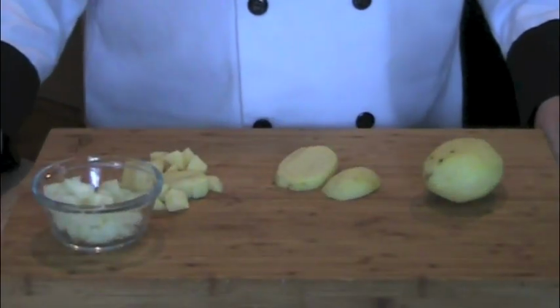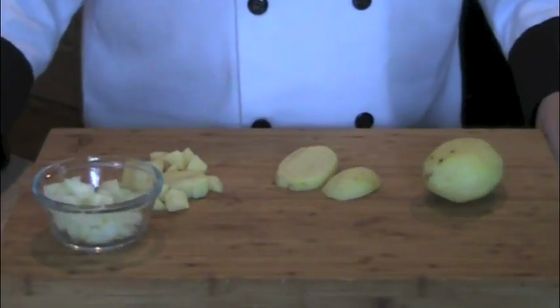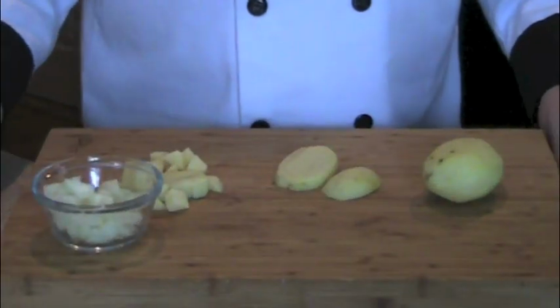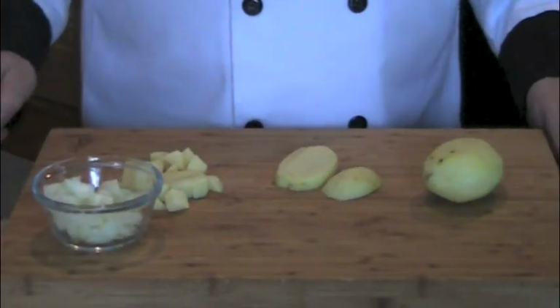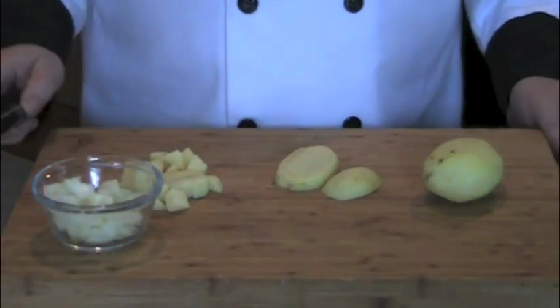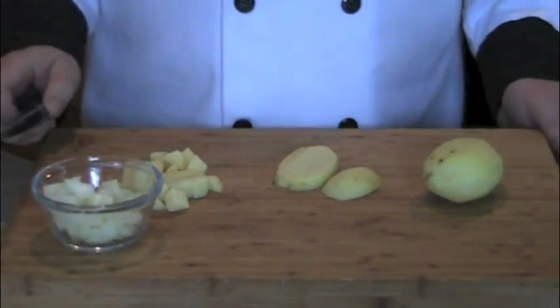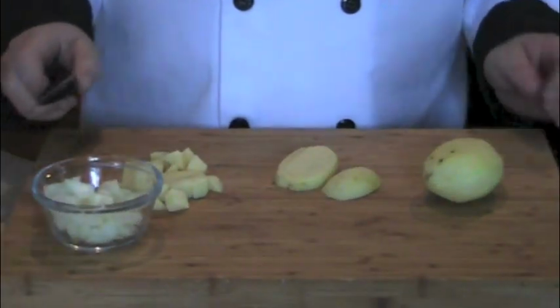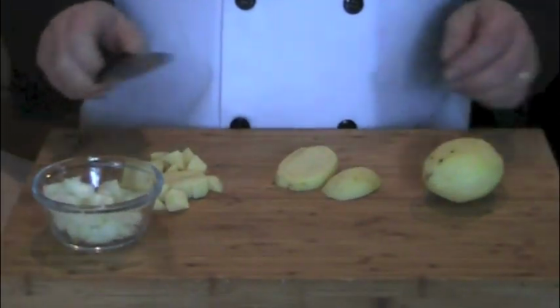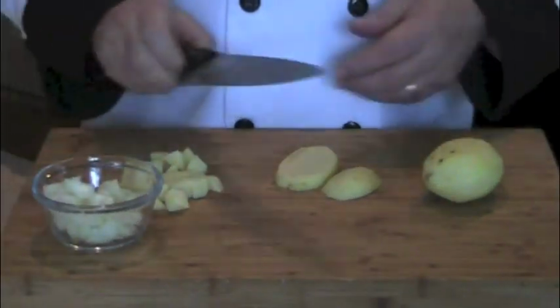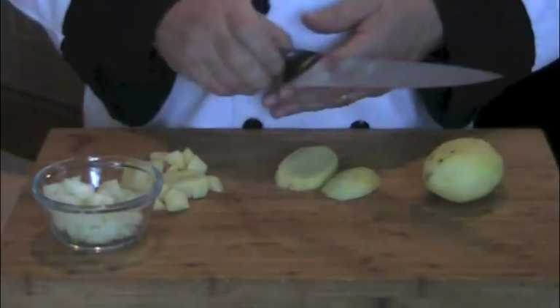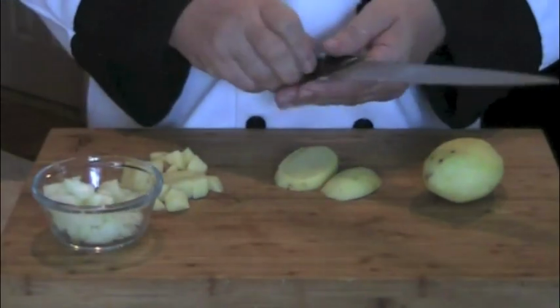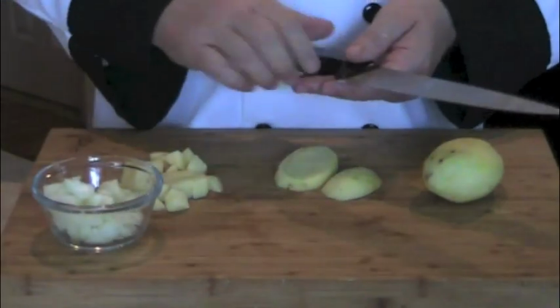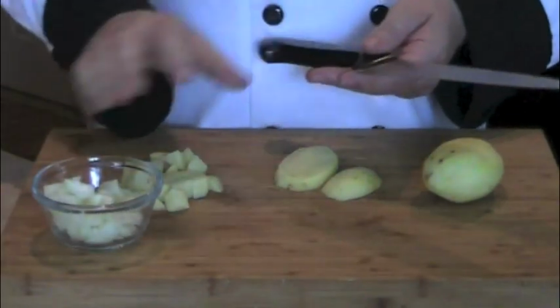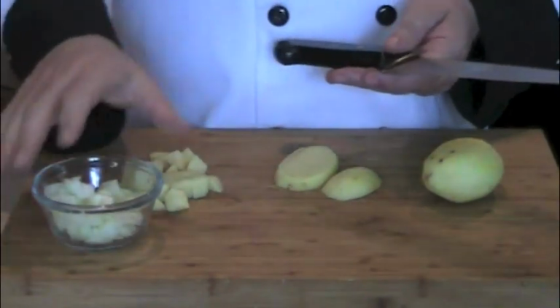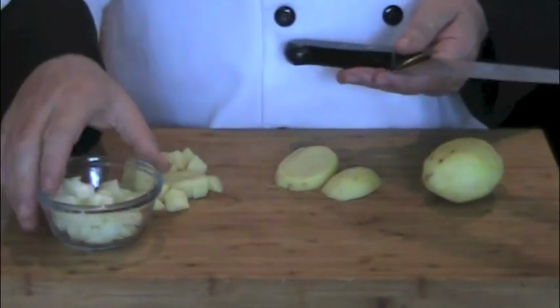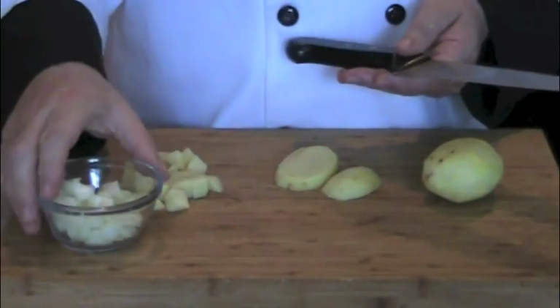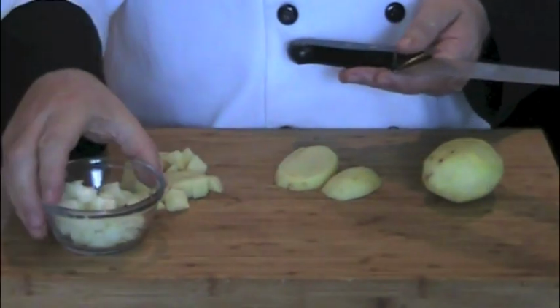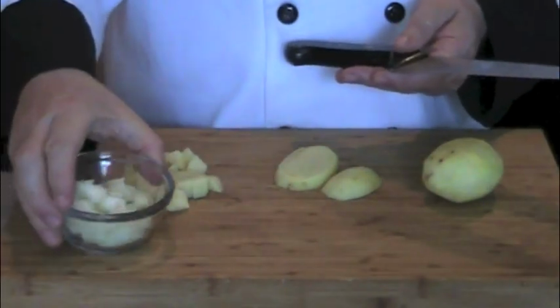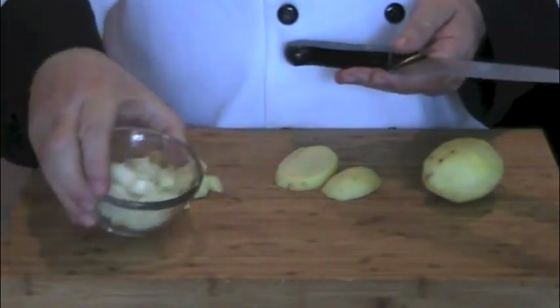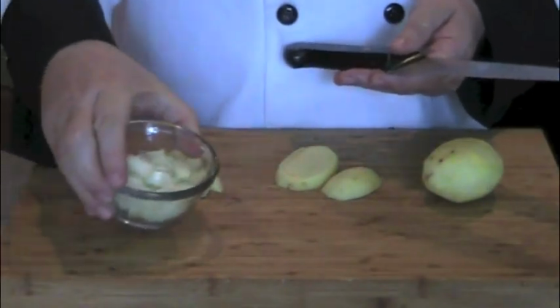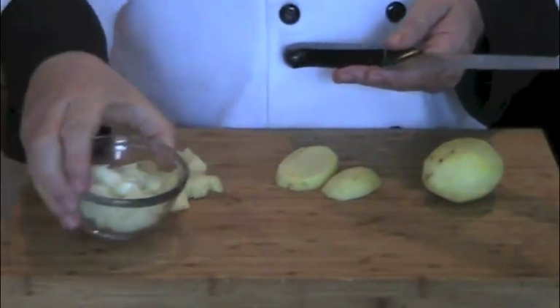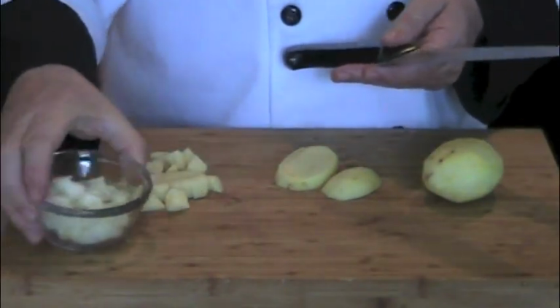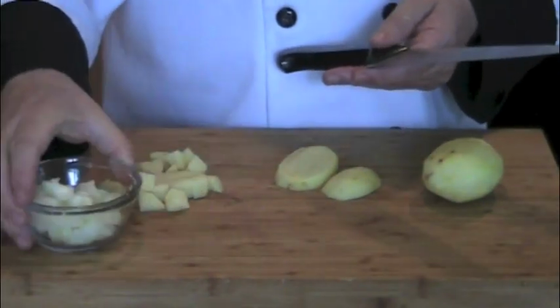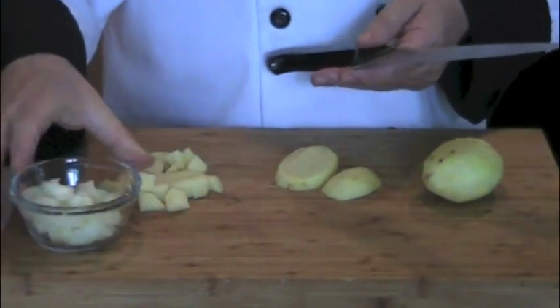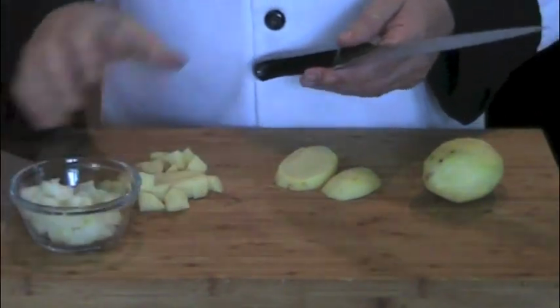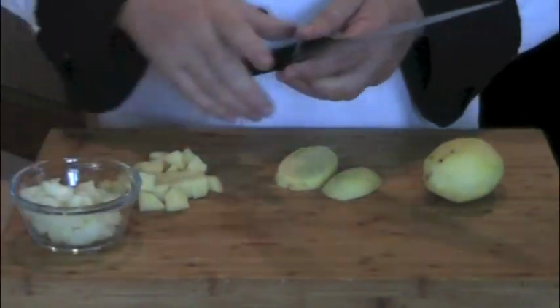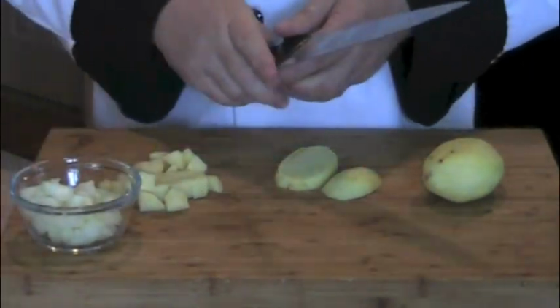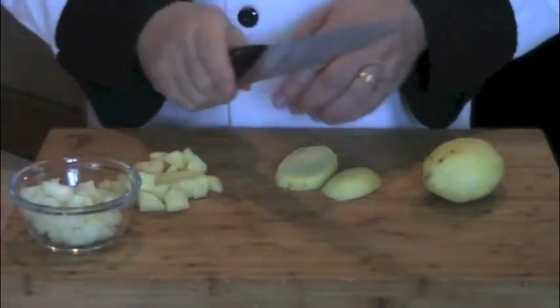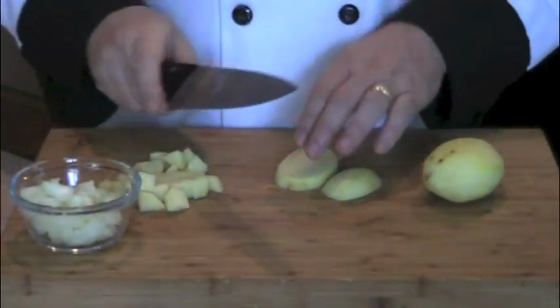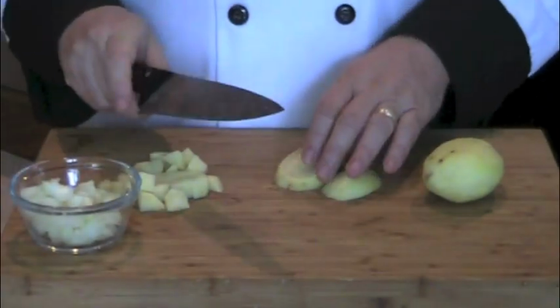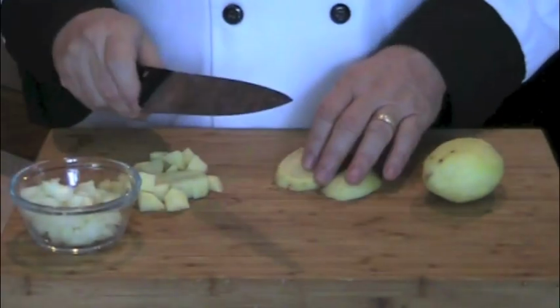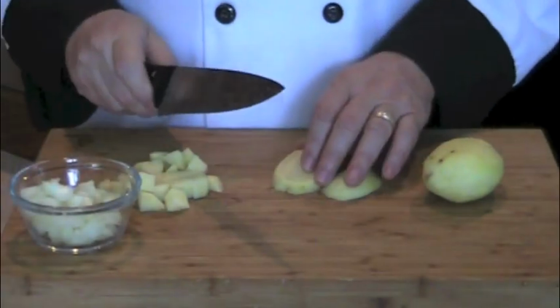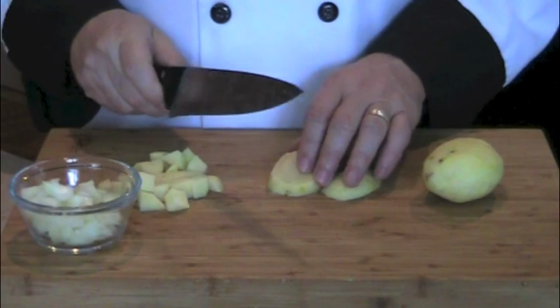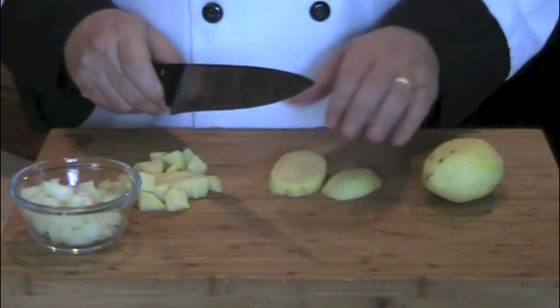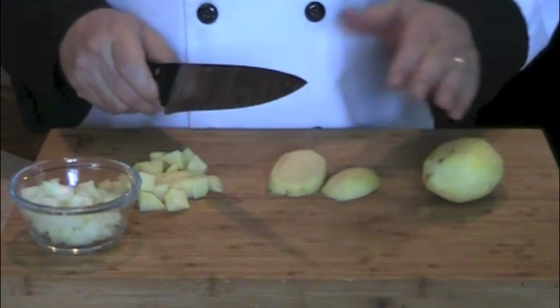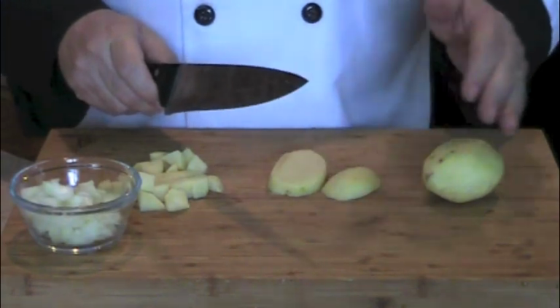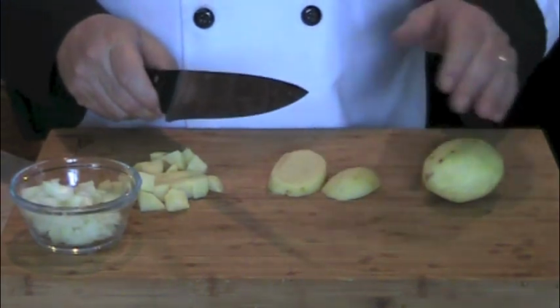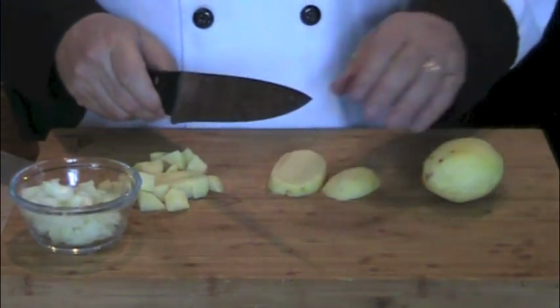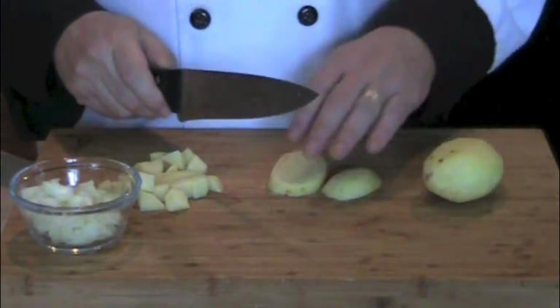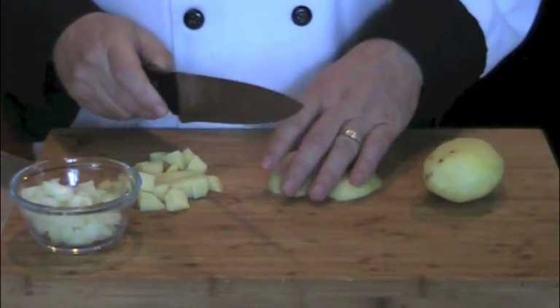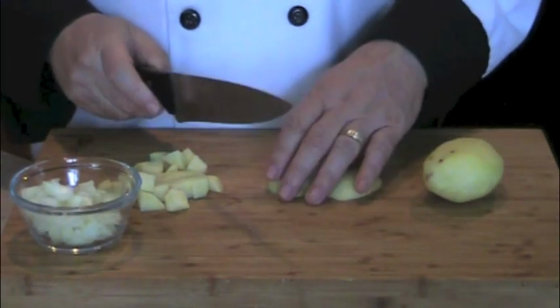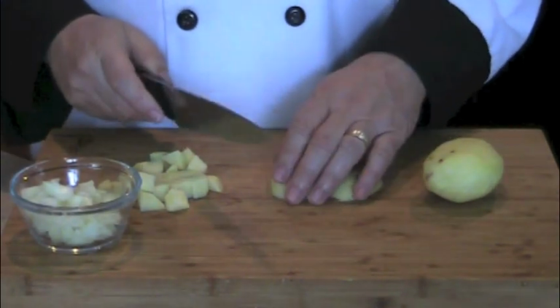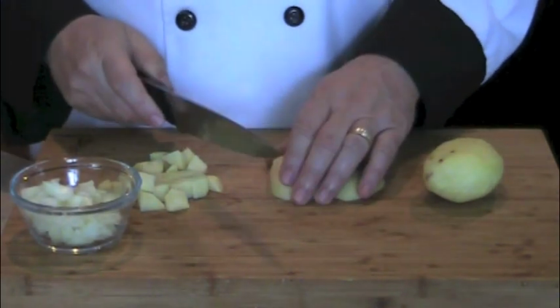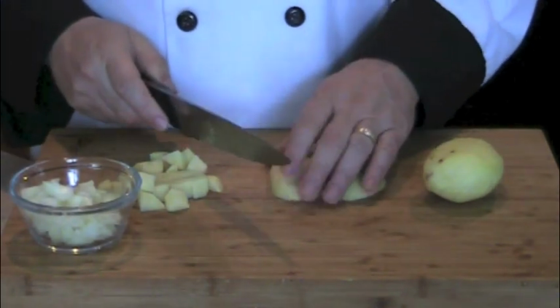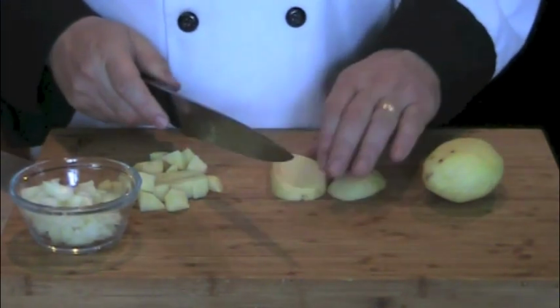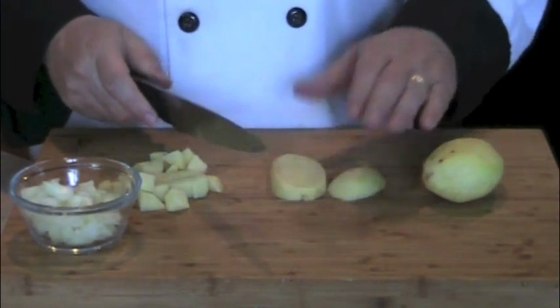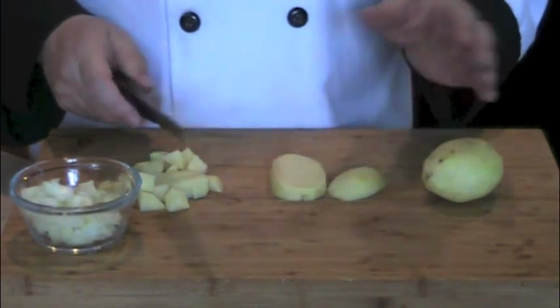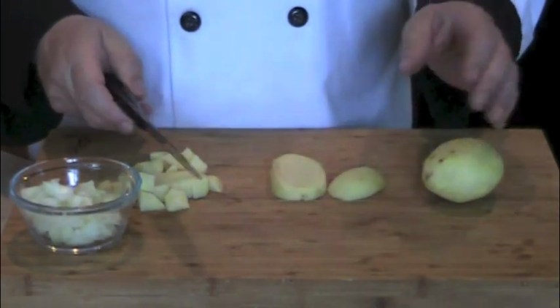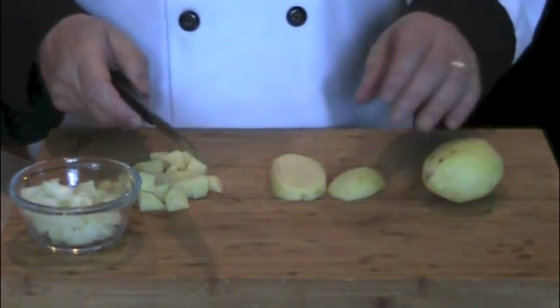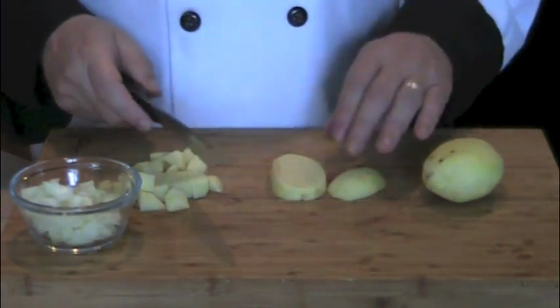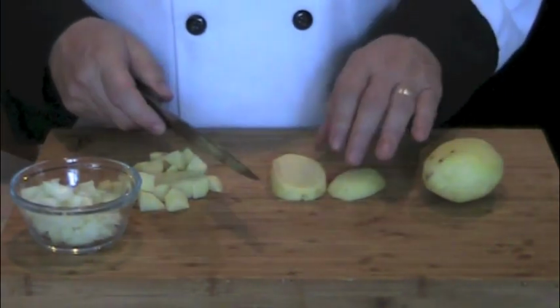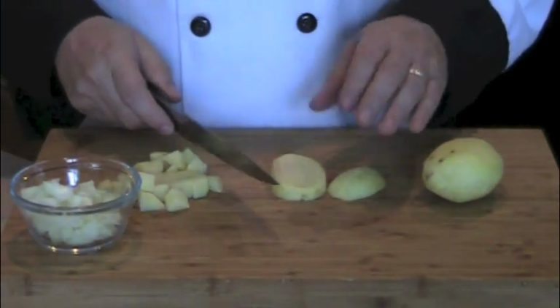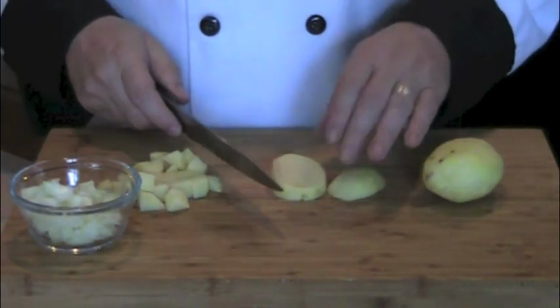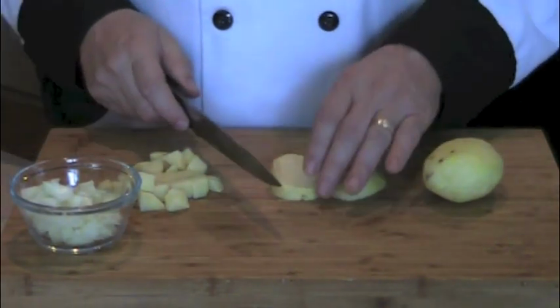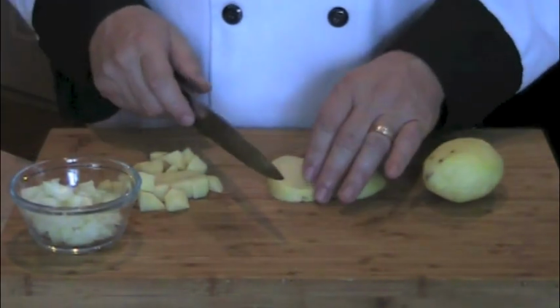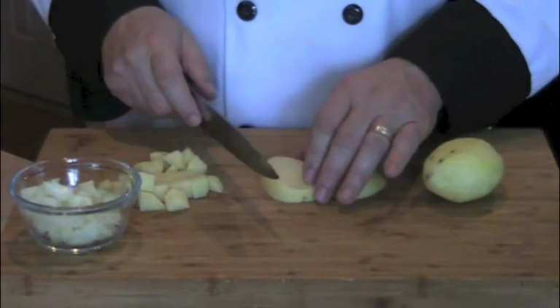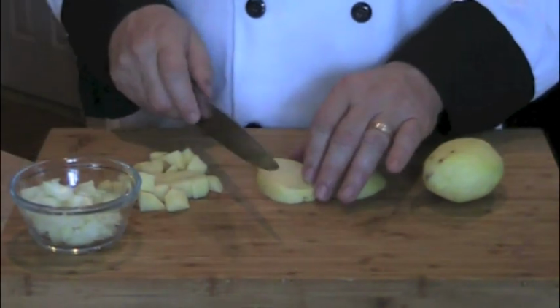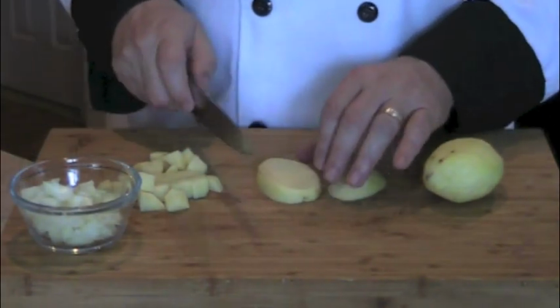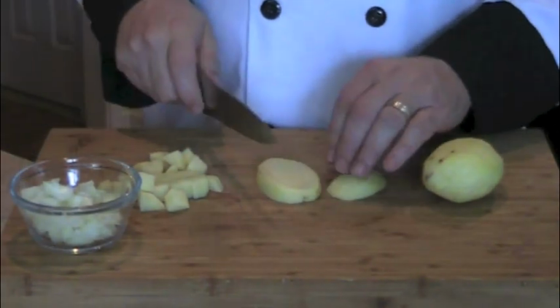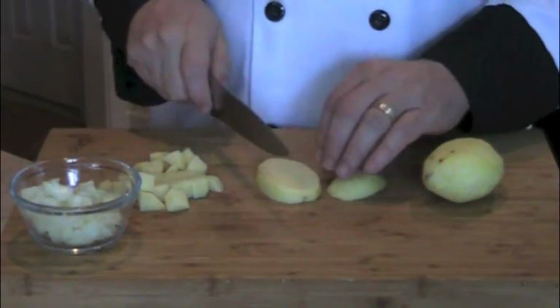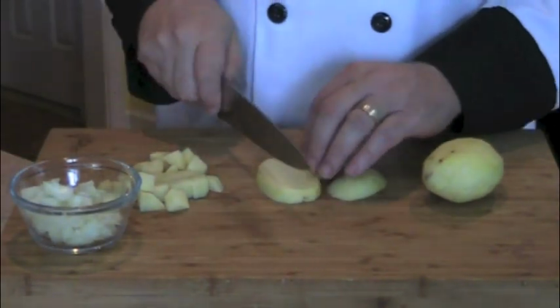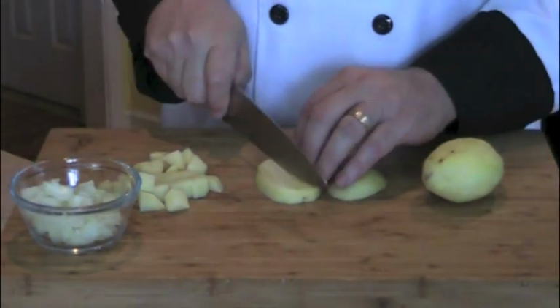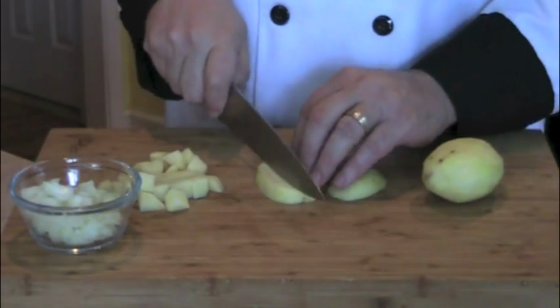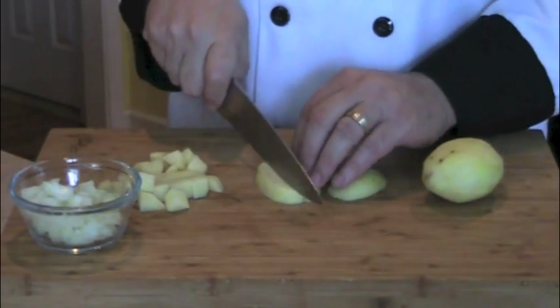First, dice up an onion and then peel and dice some russet potatoes.